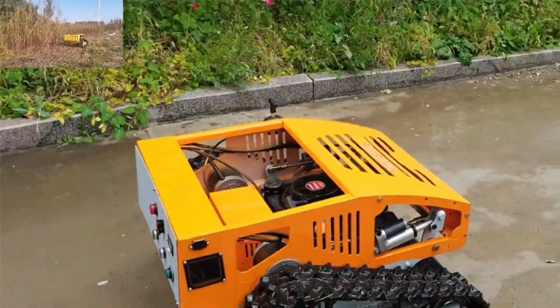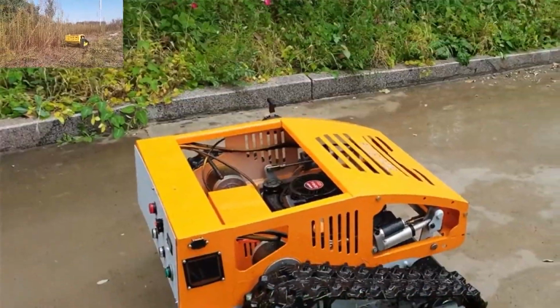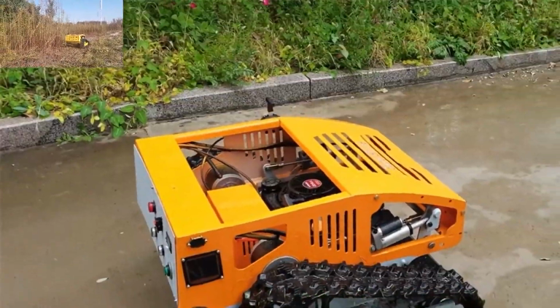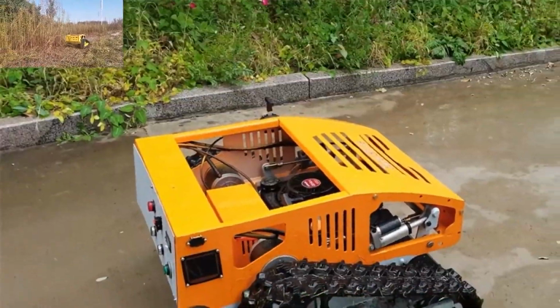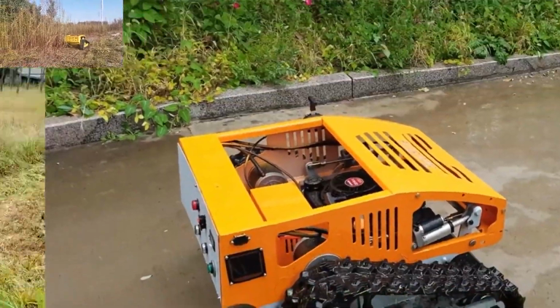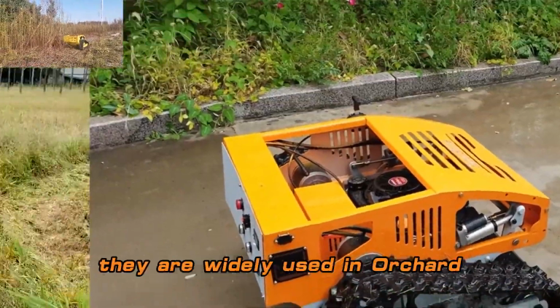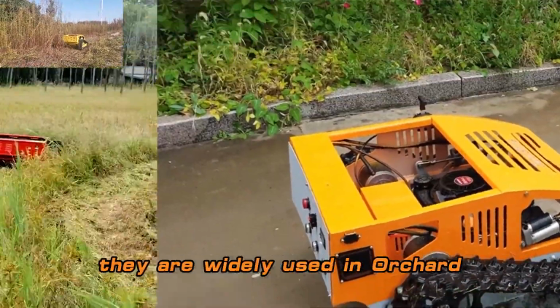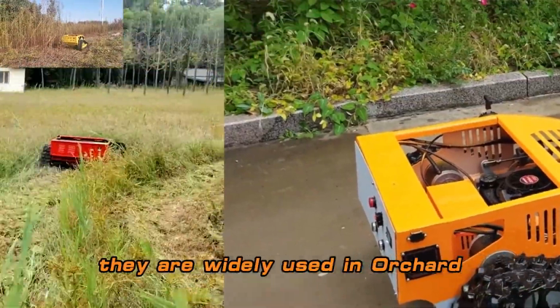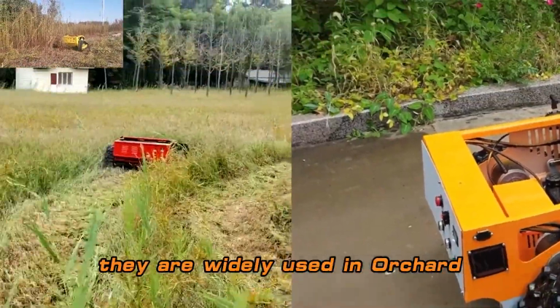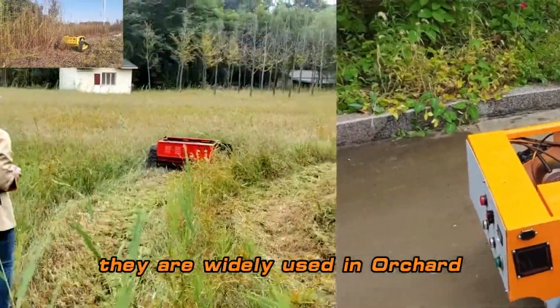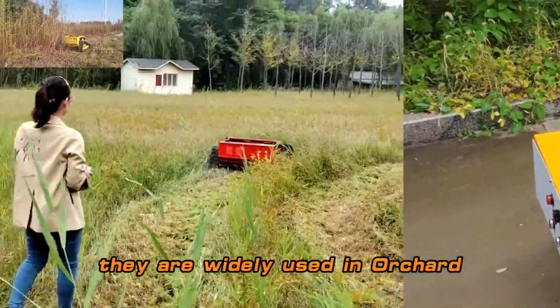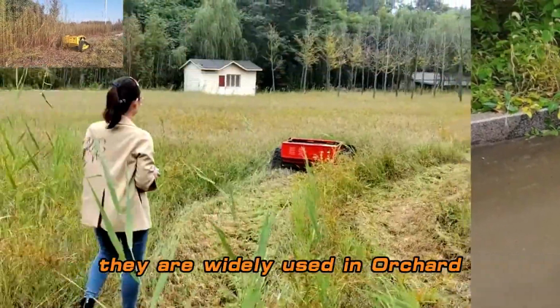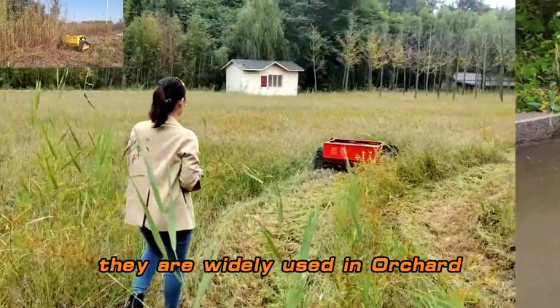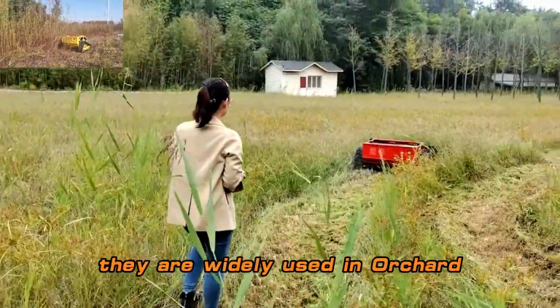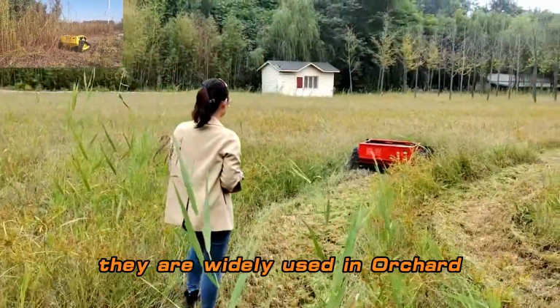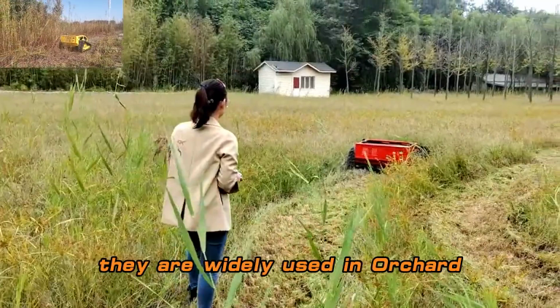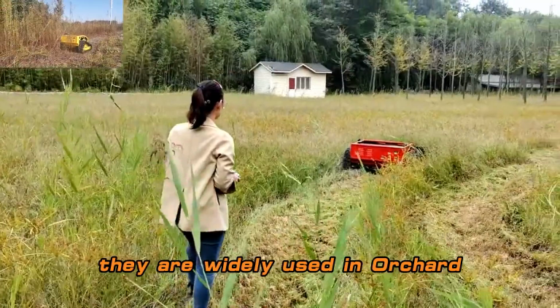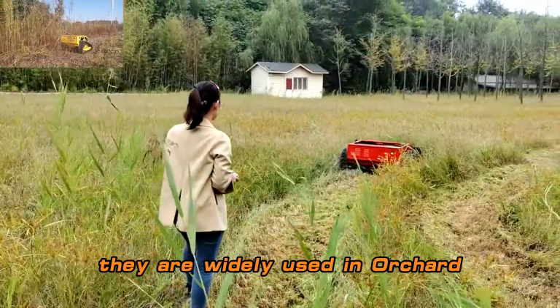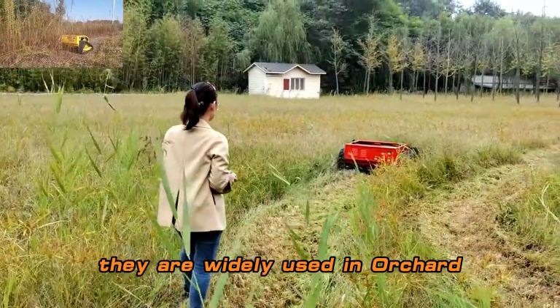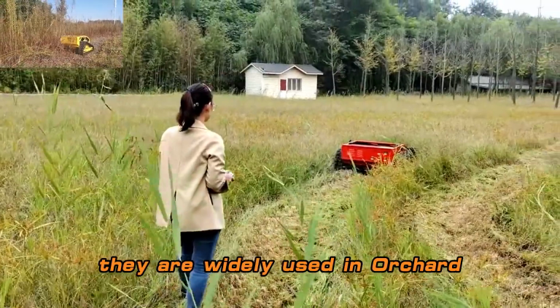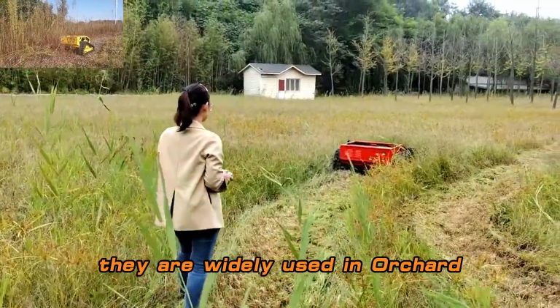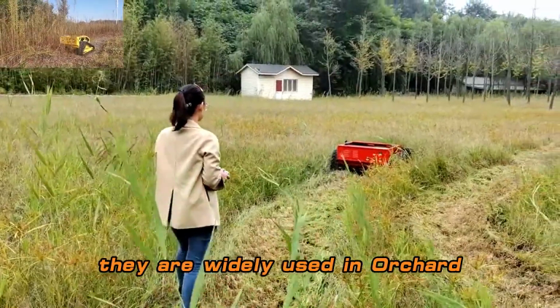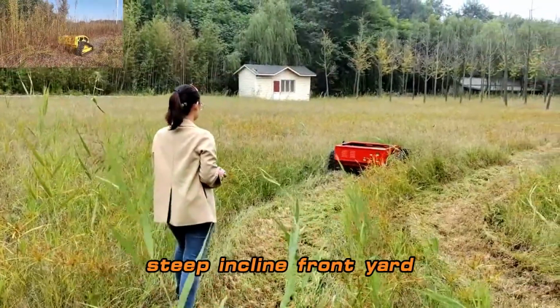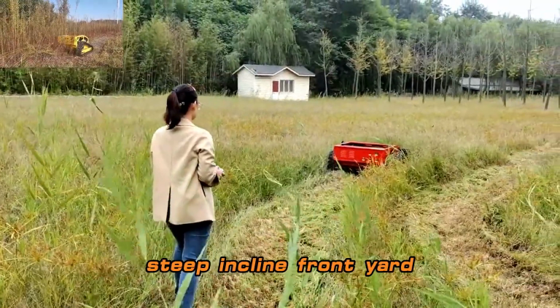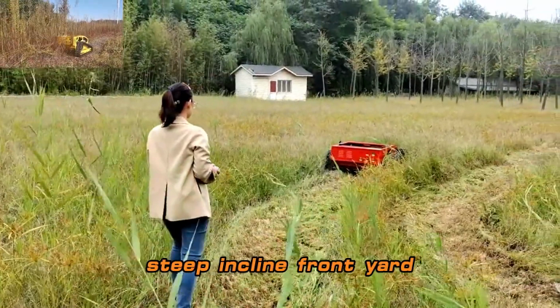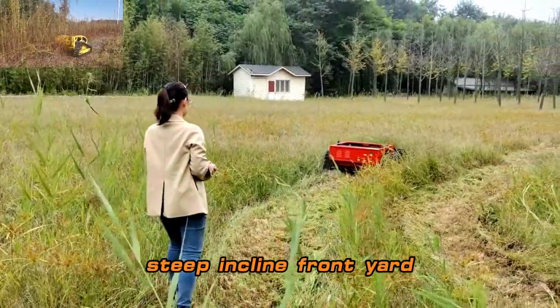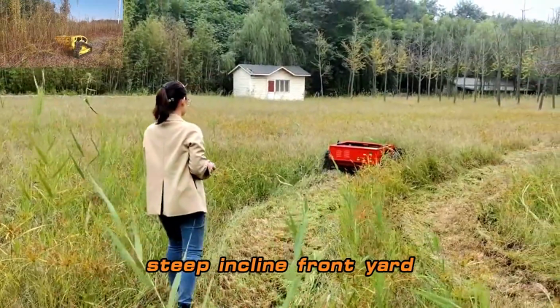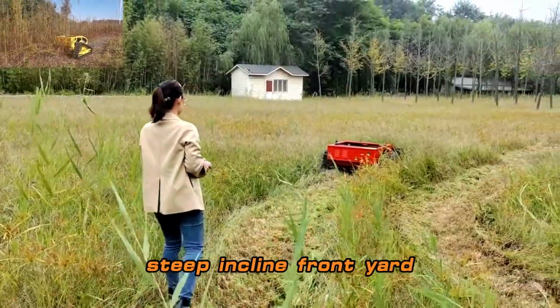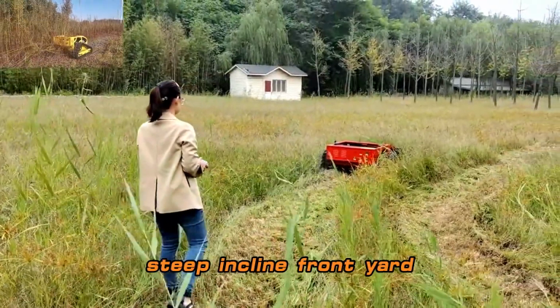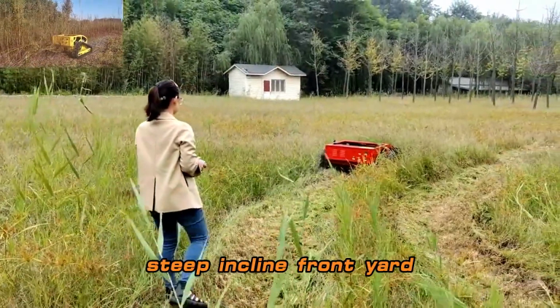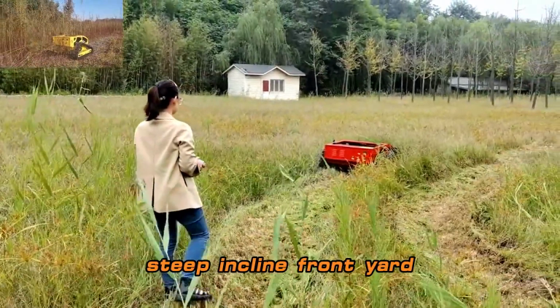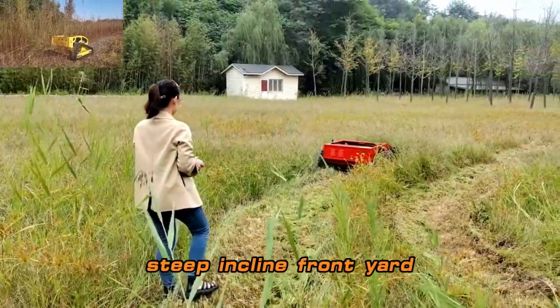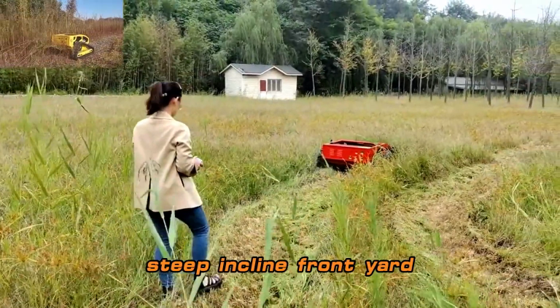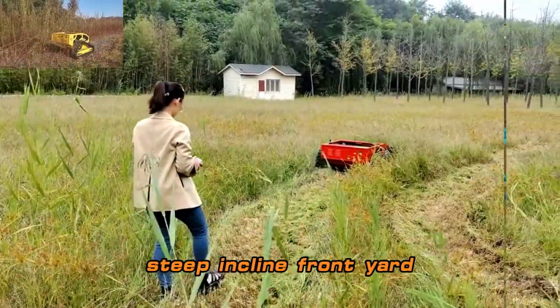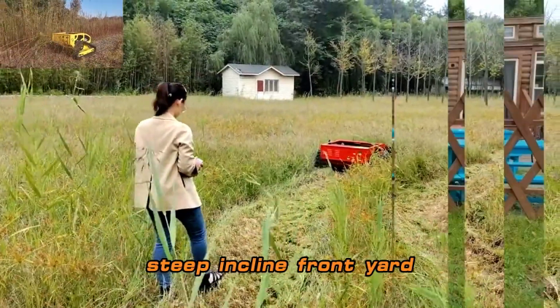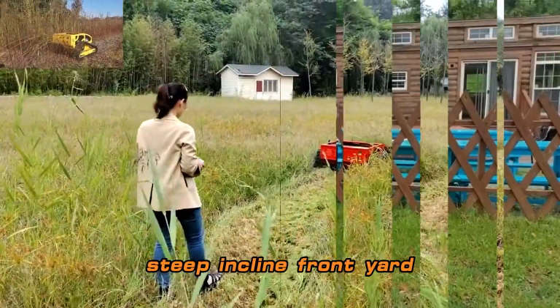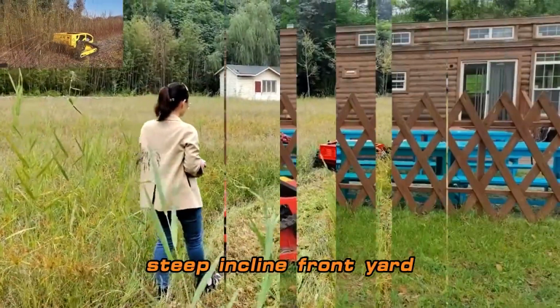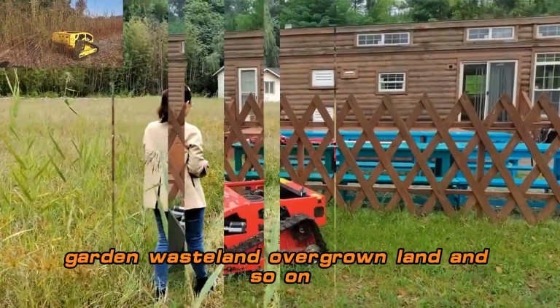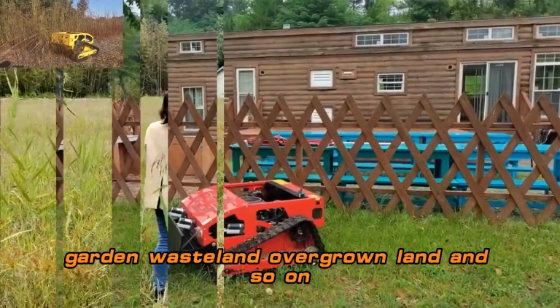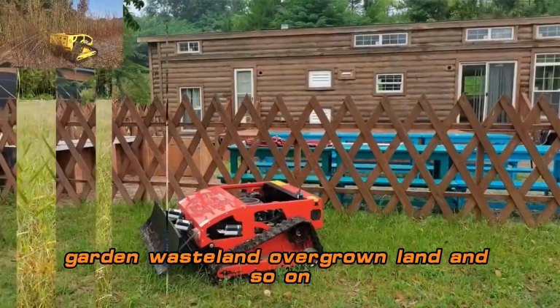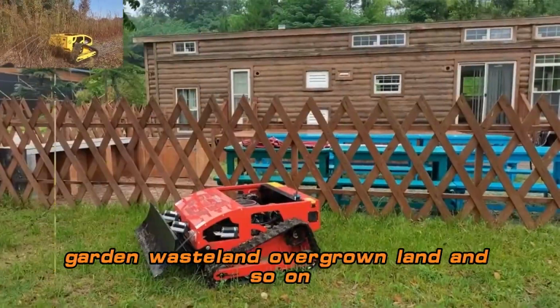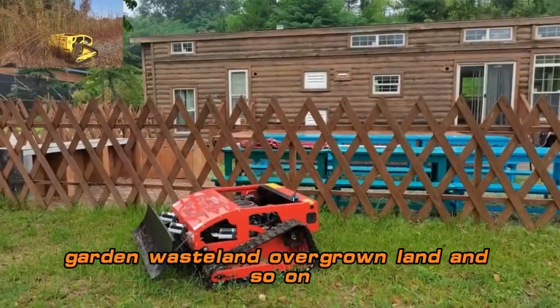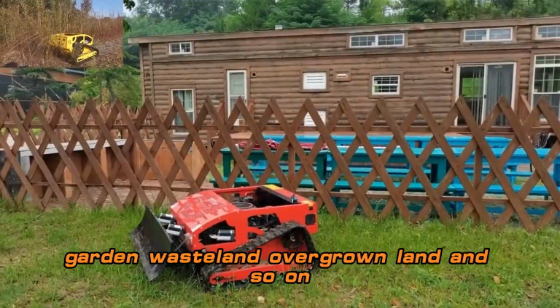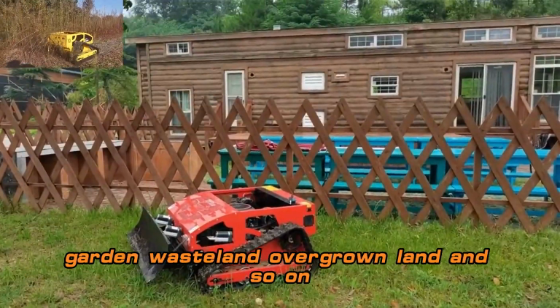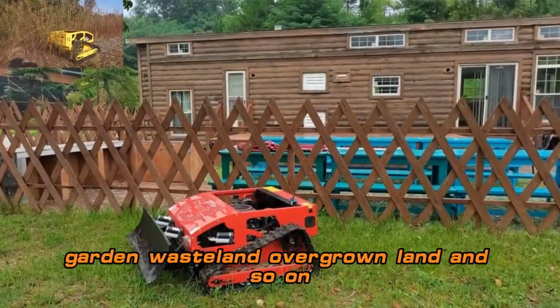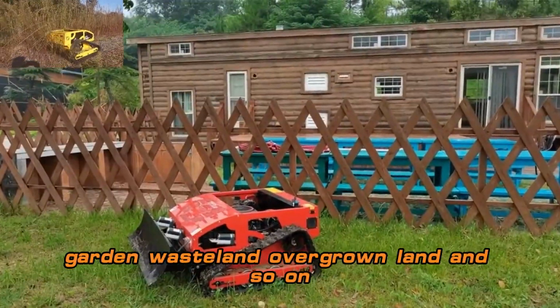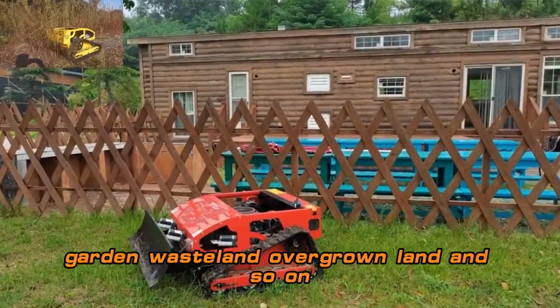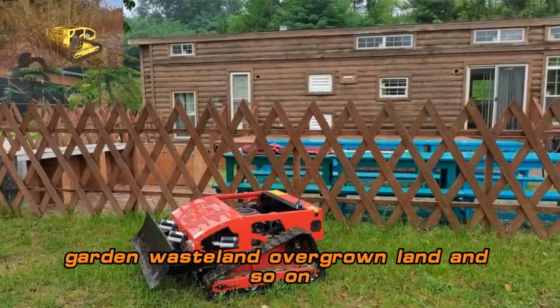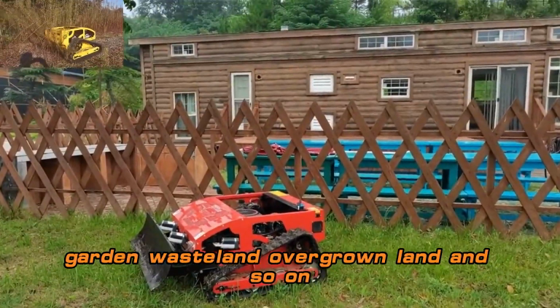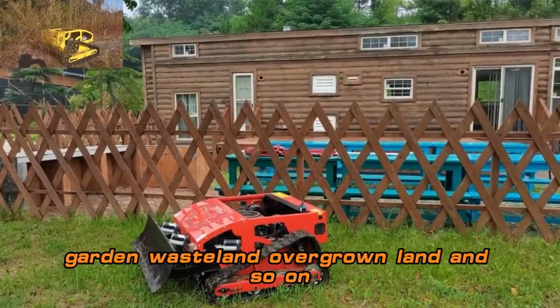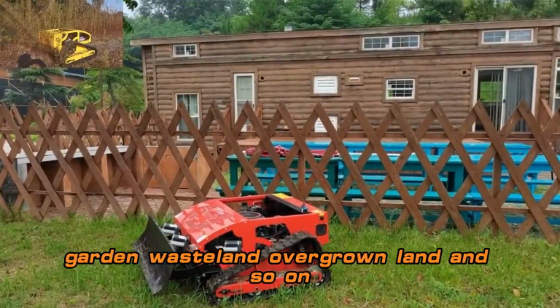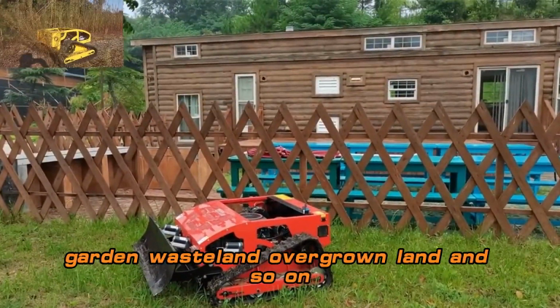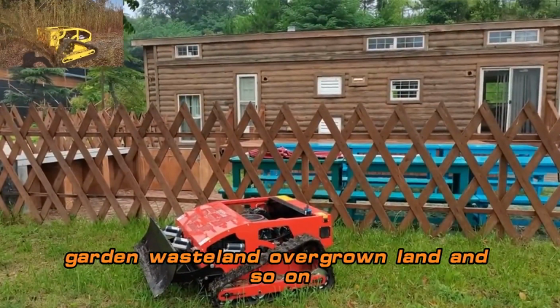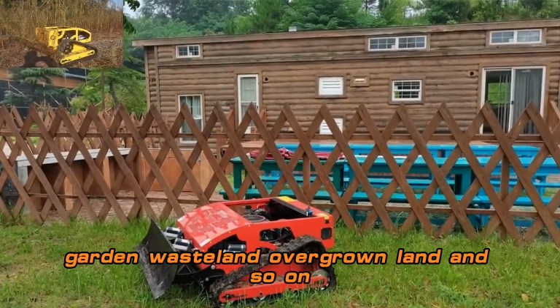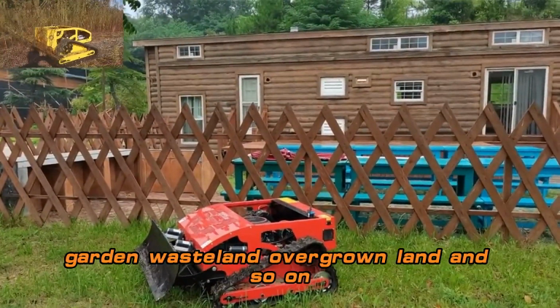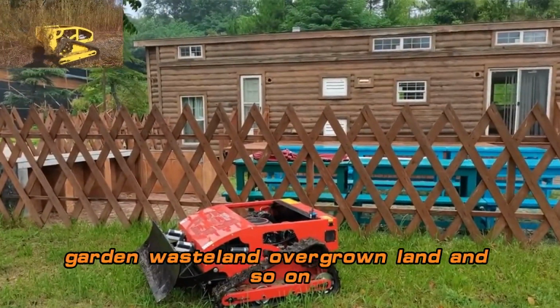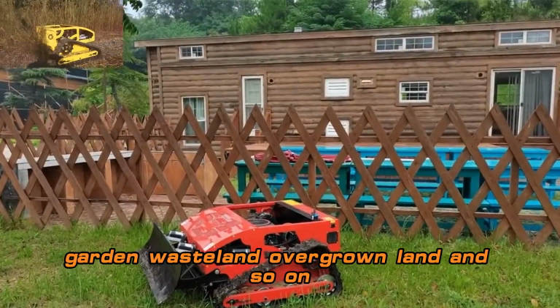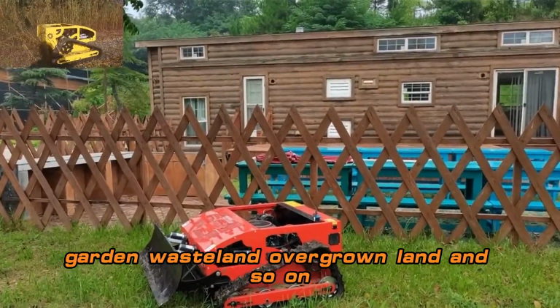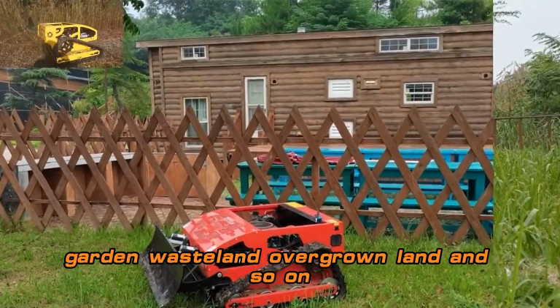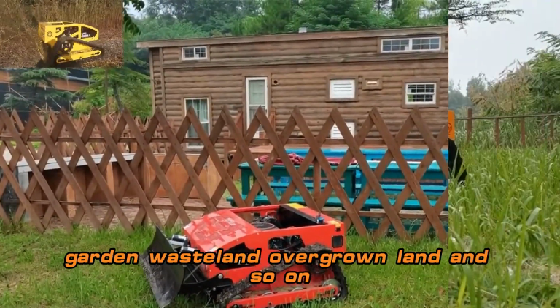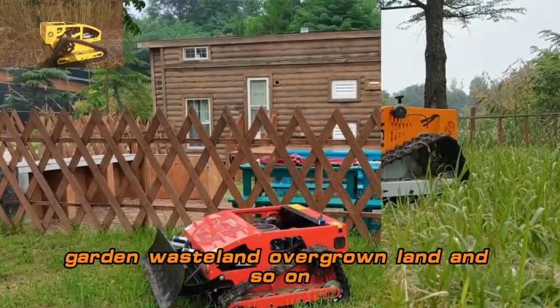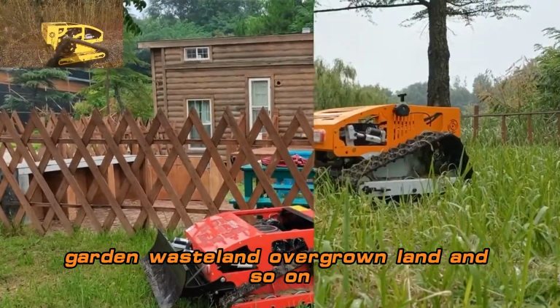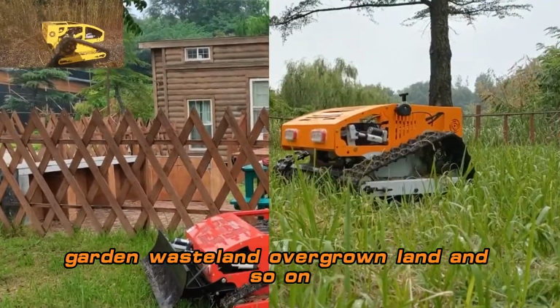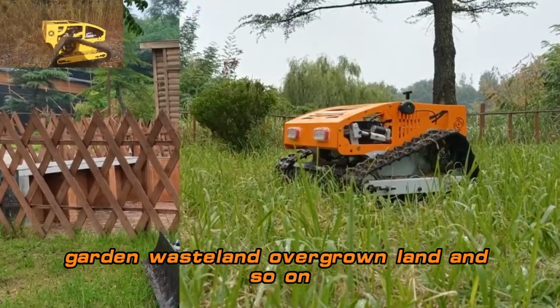They are widely used in orchard, steep incline, front yard, garden, wasteland, overgrown land, and so on.